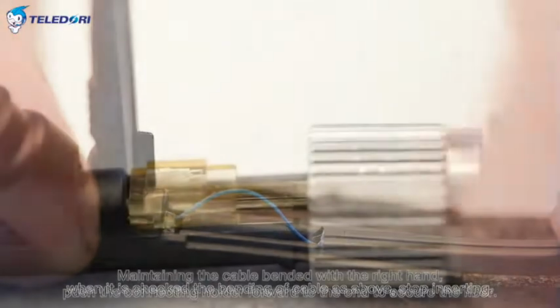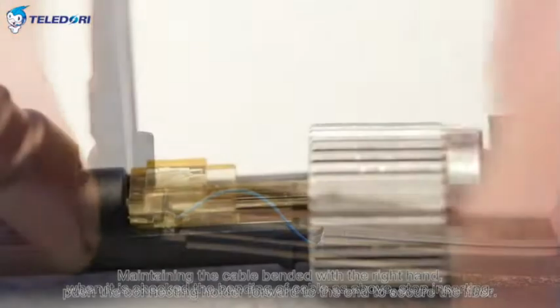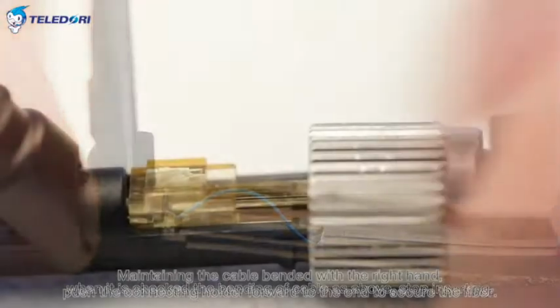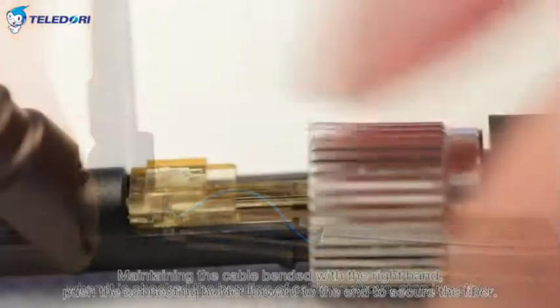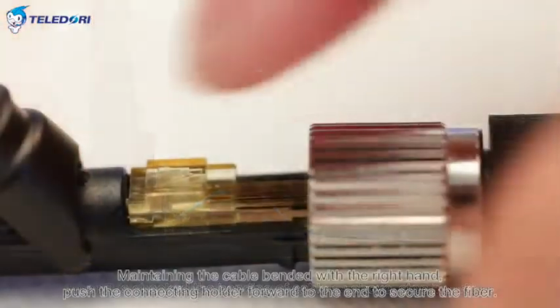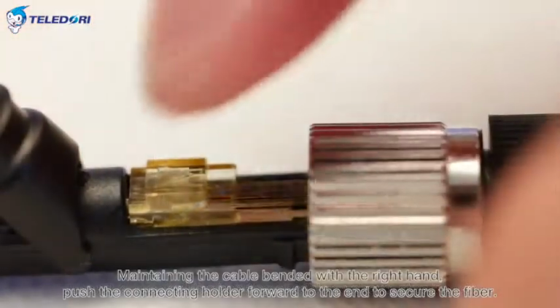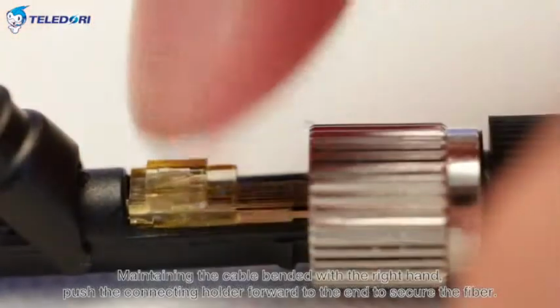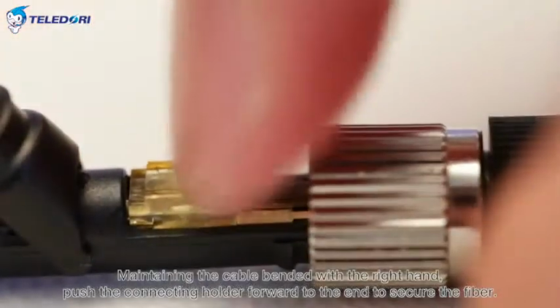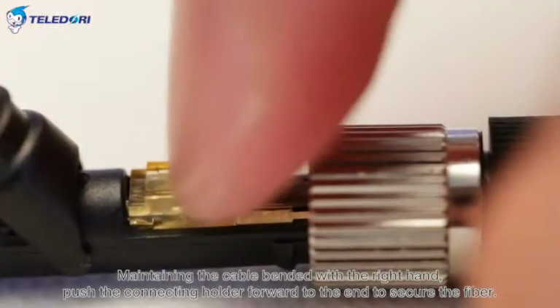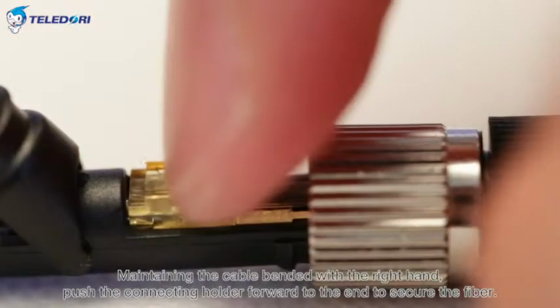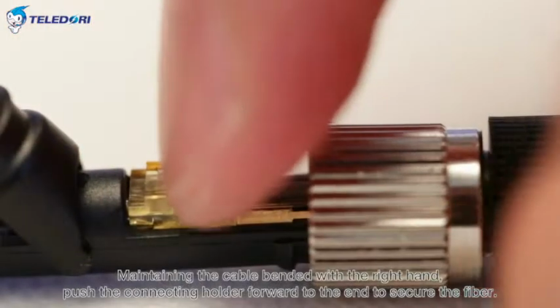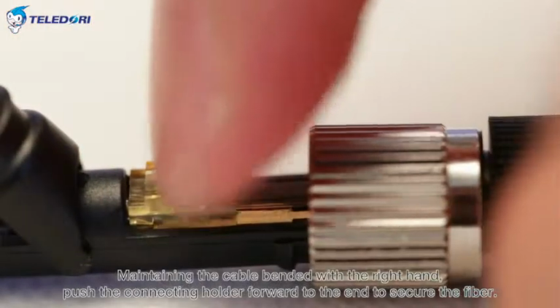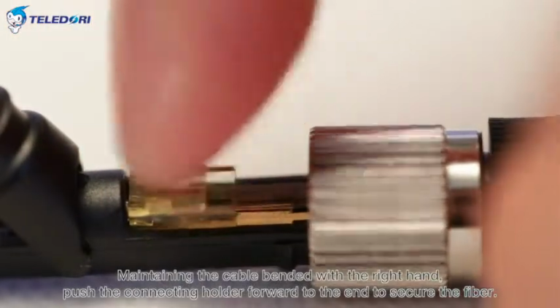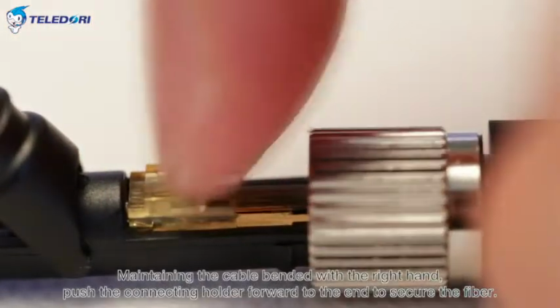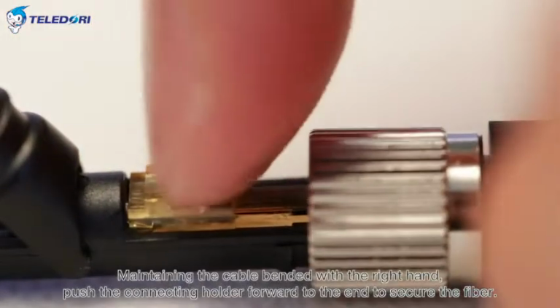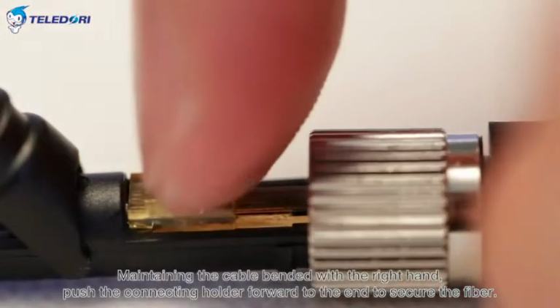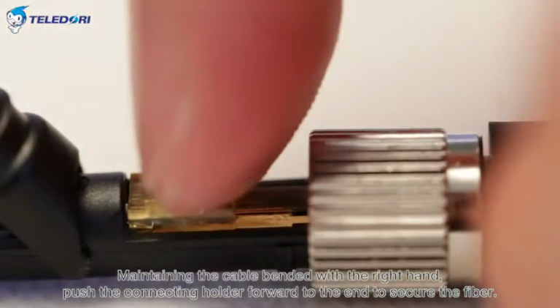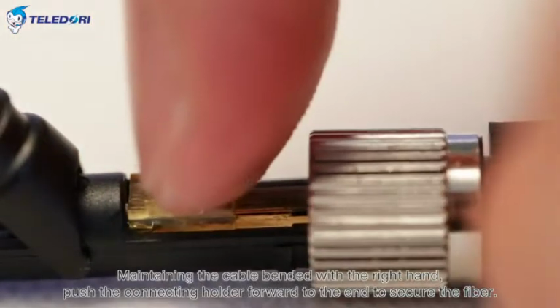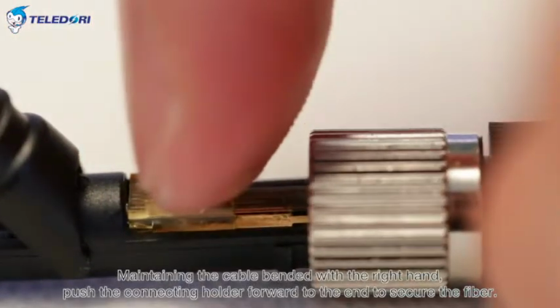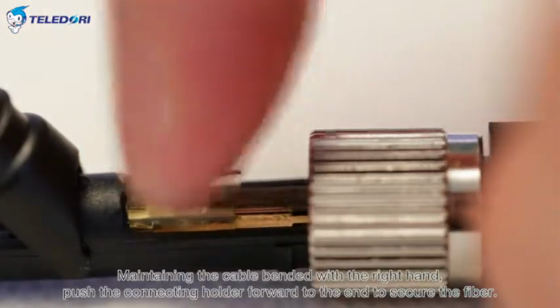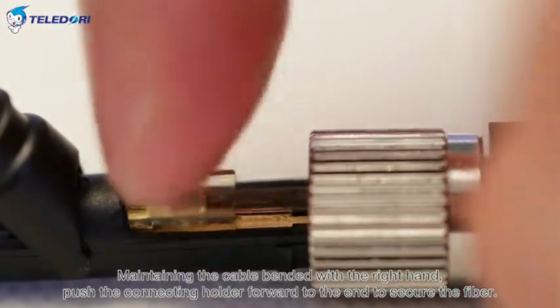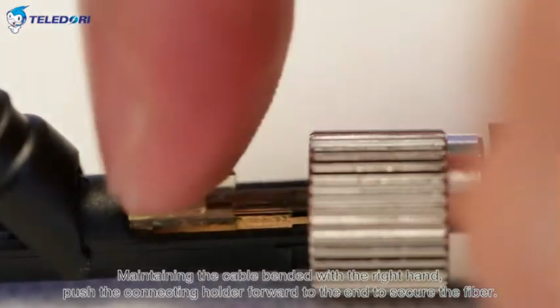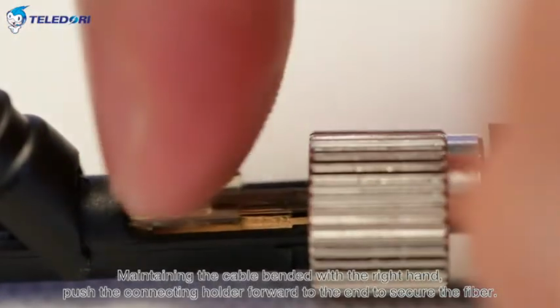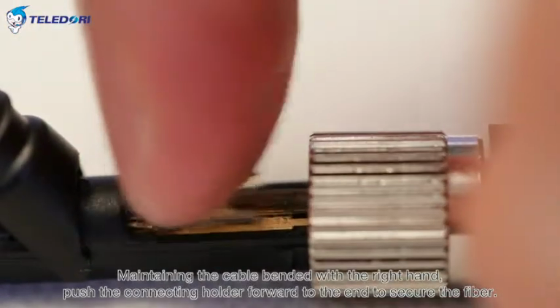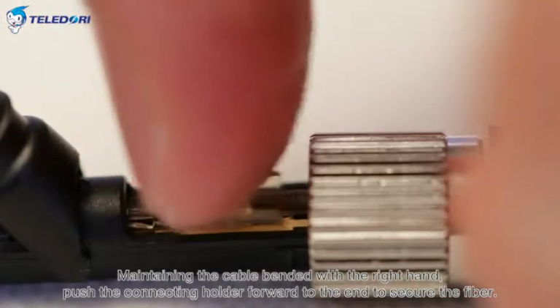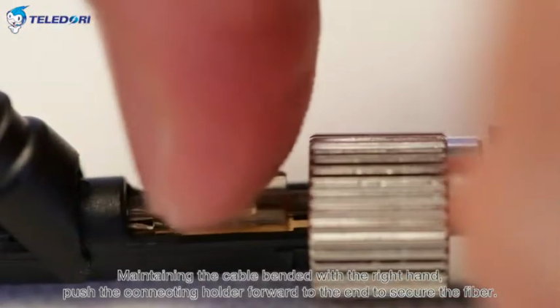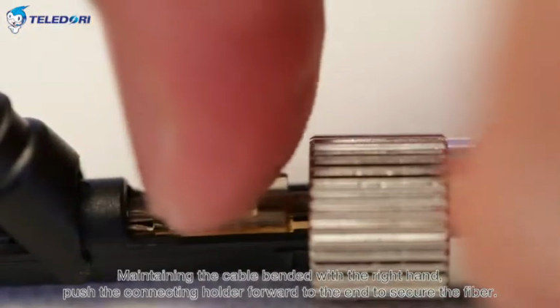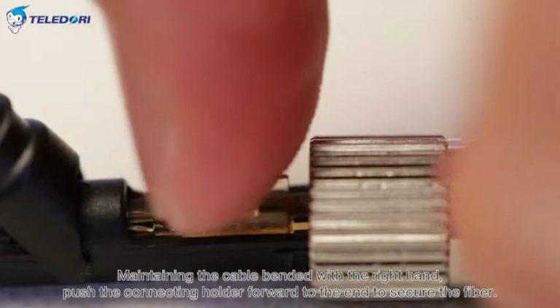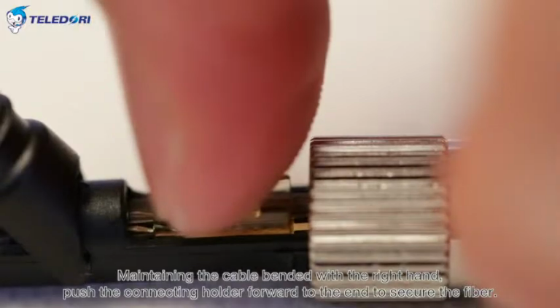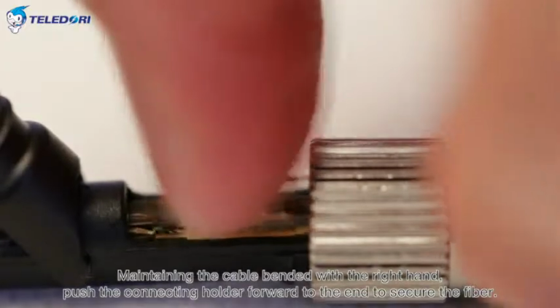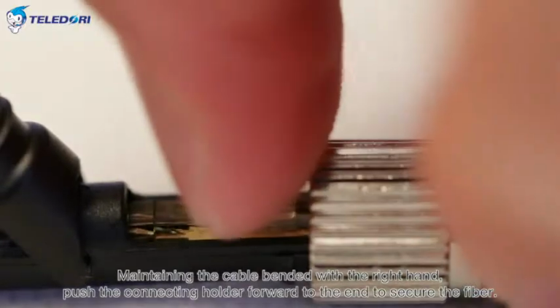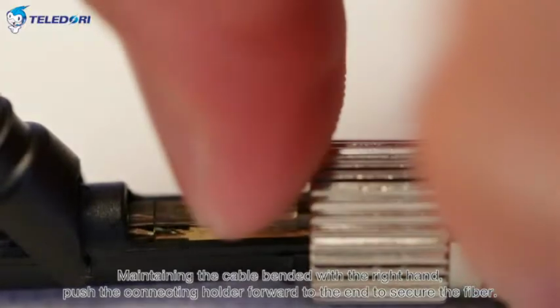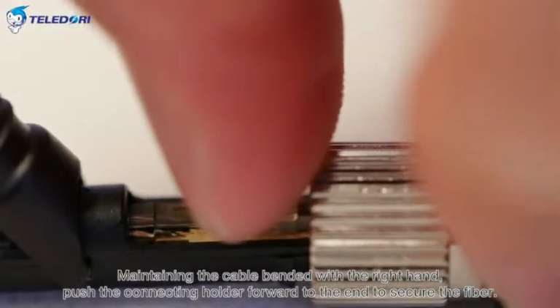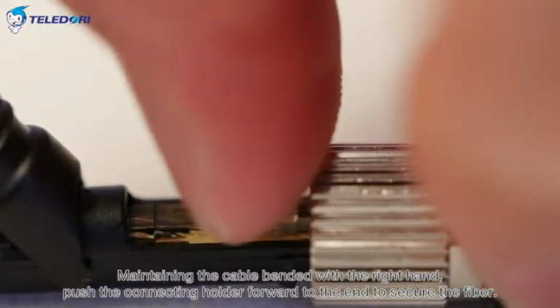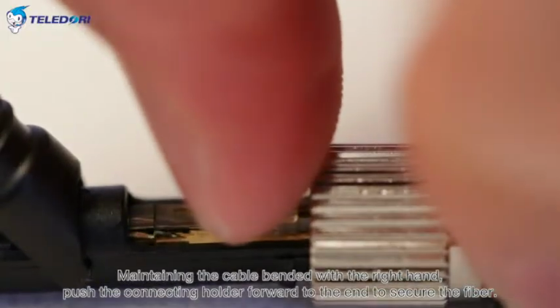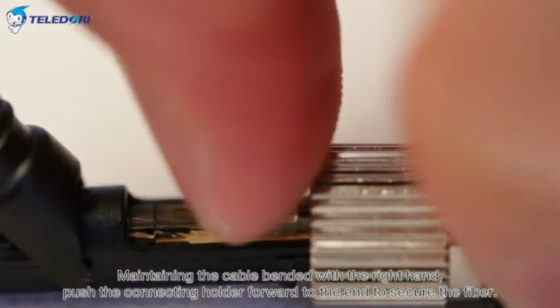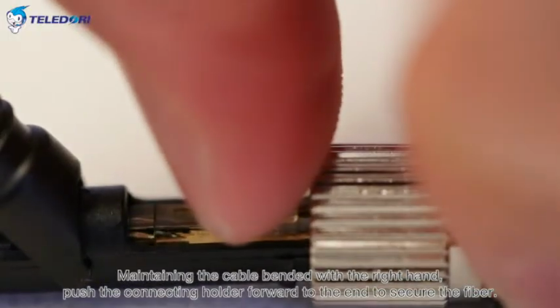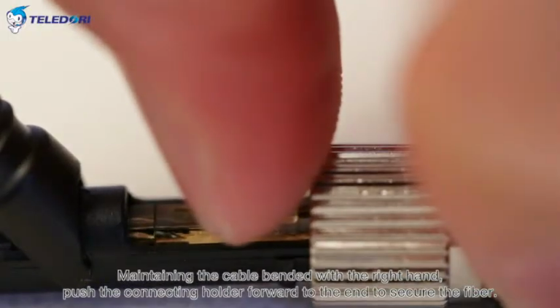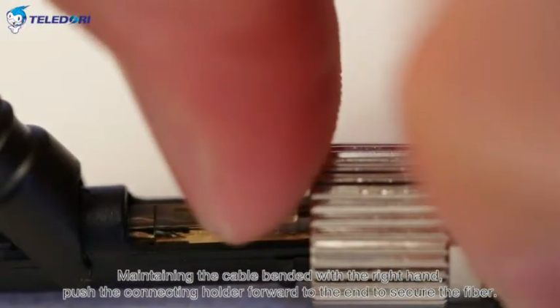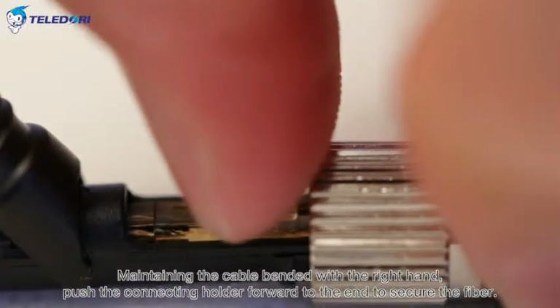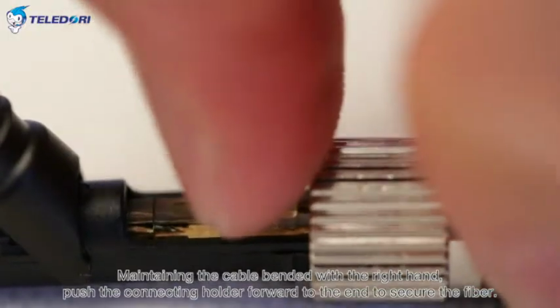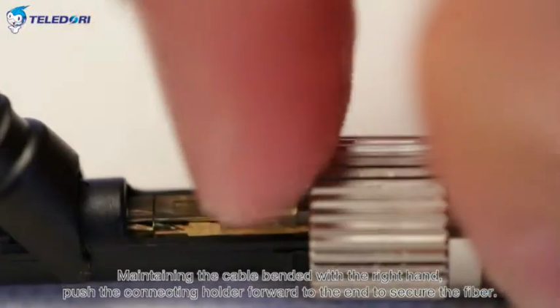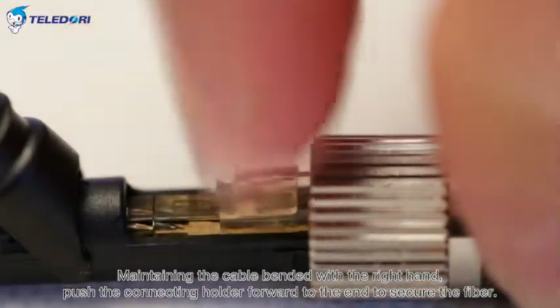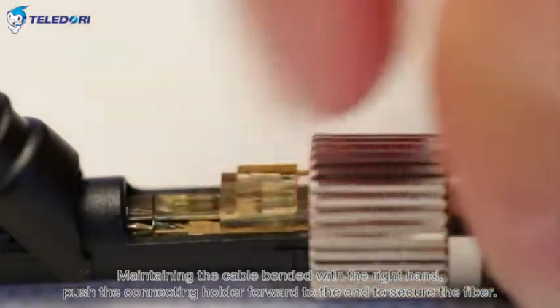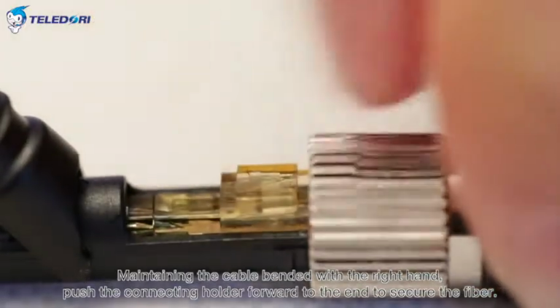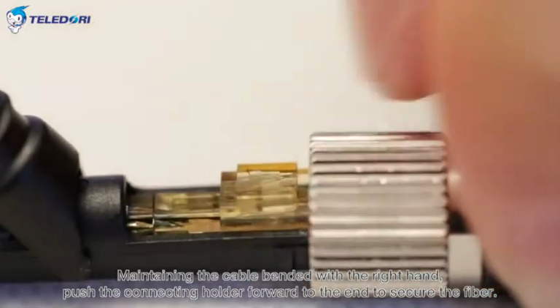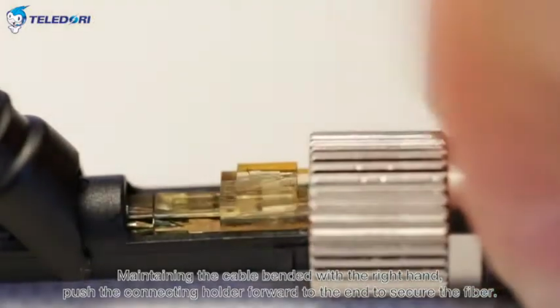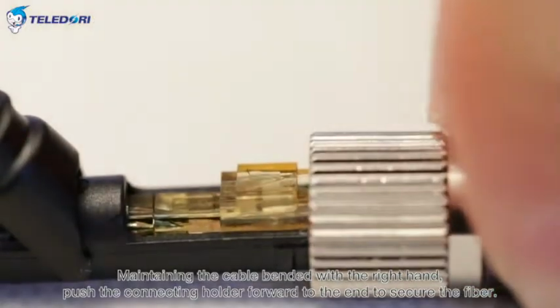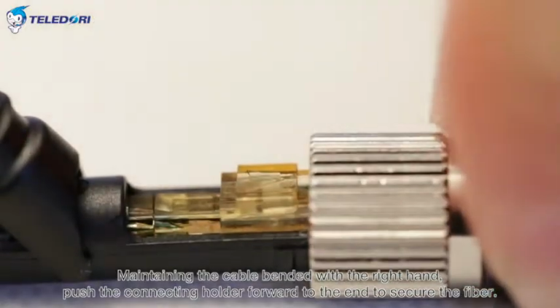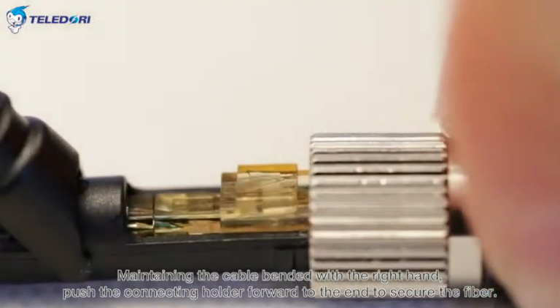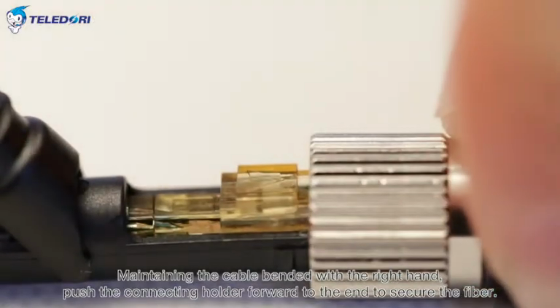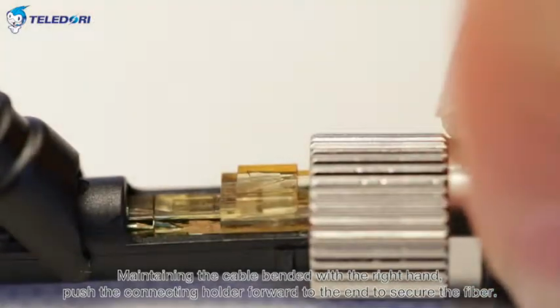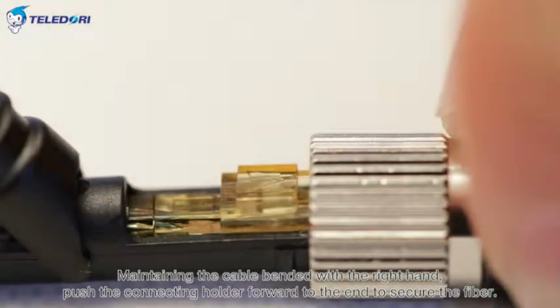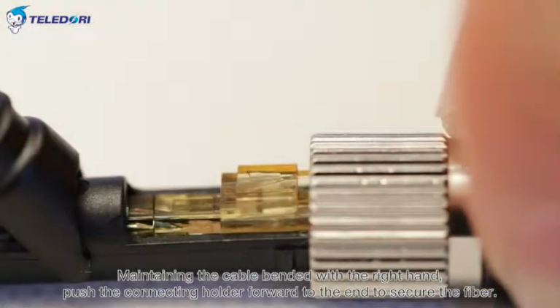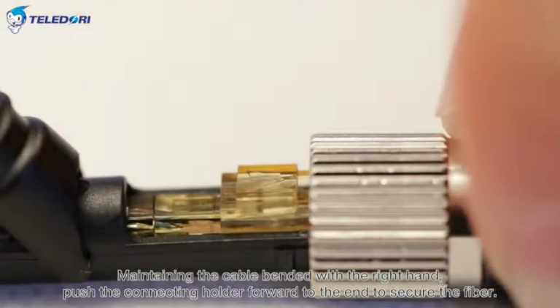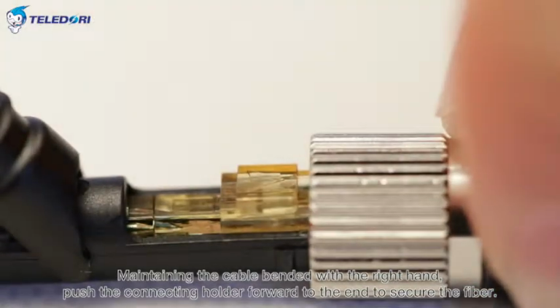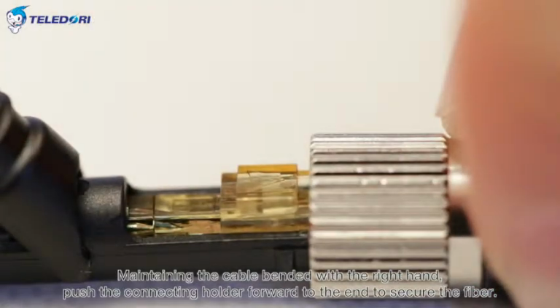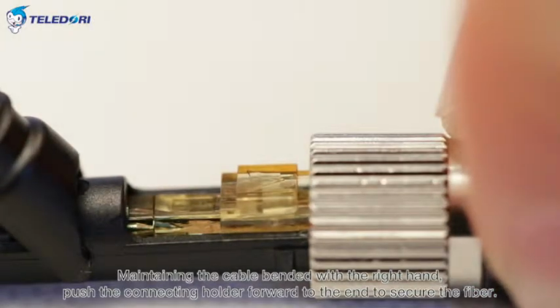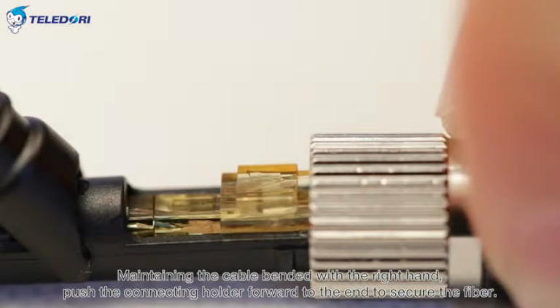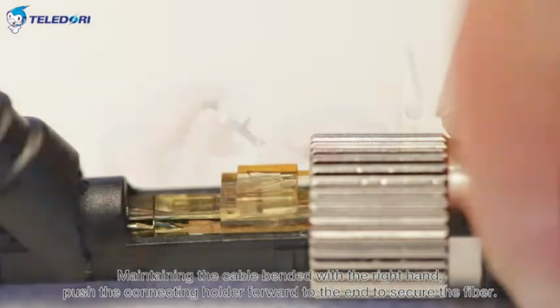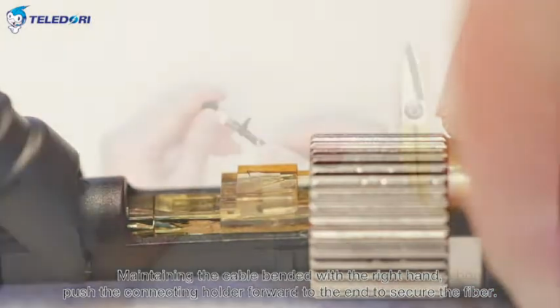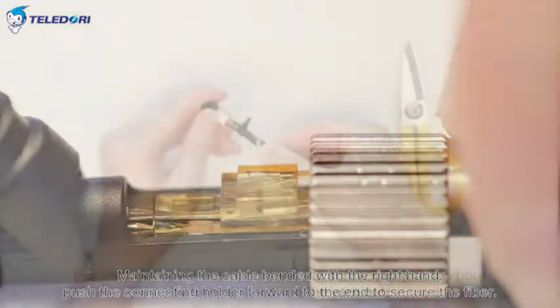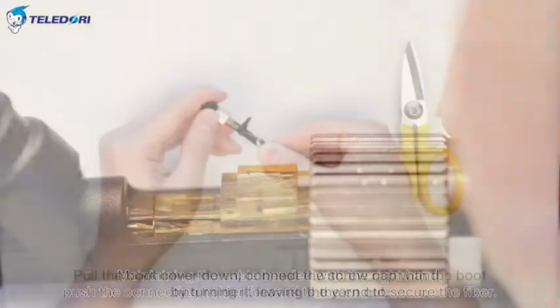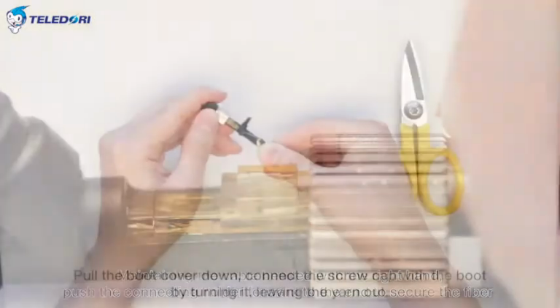Maintaining the cable bent with the right hand, push the connecting holder forward to the end to secure the fiber.